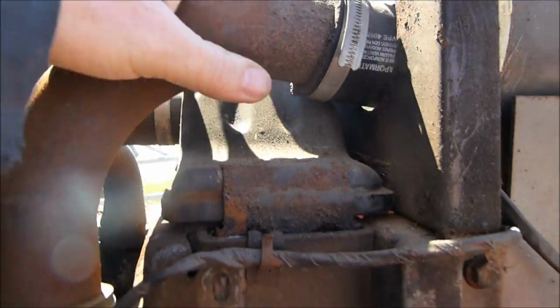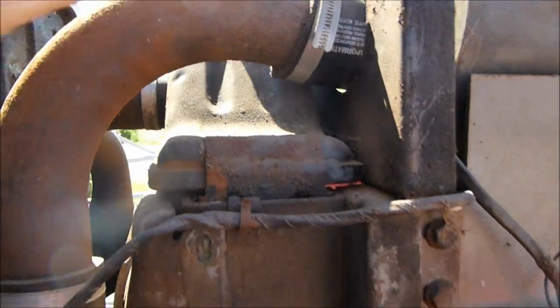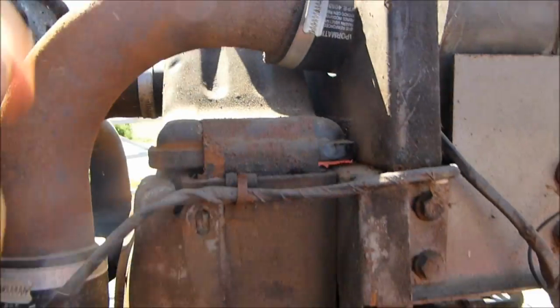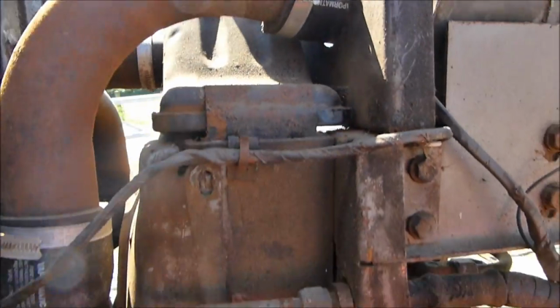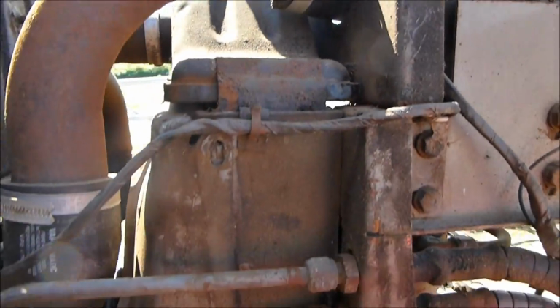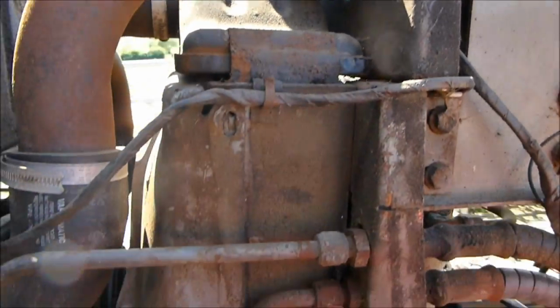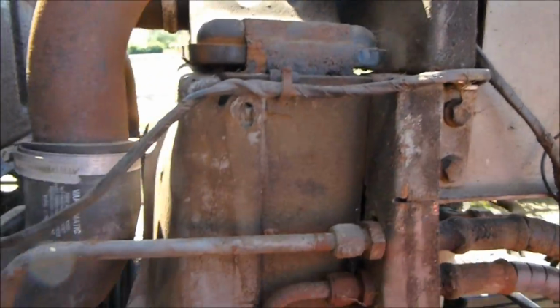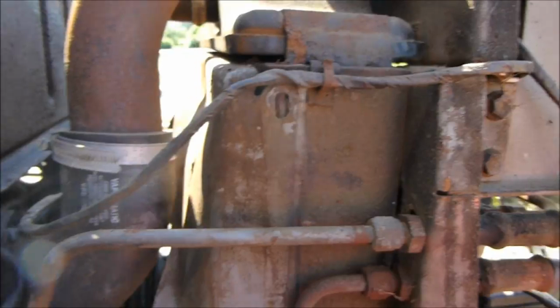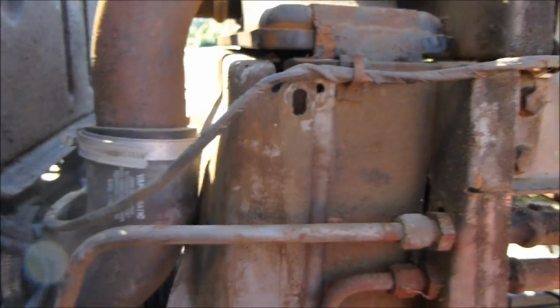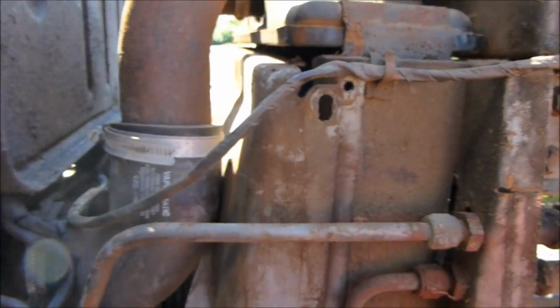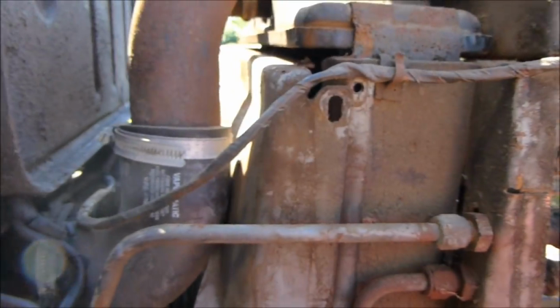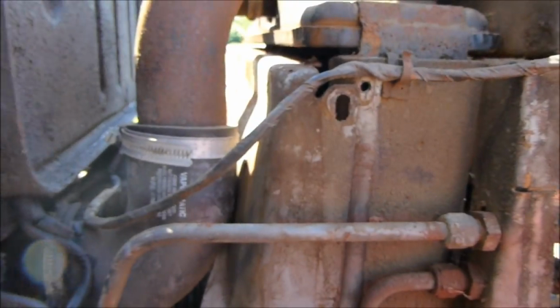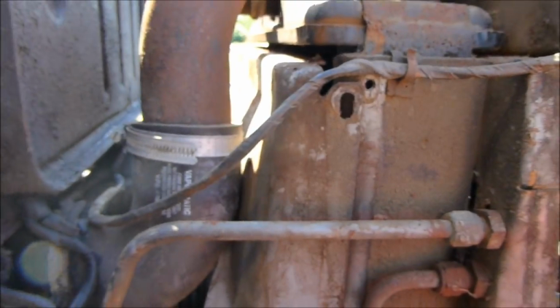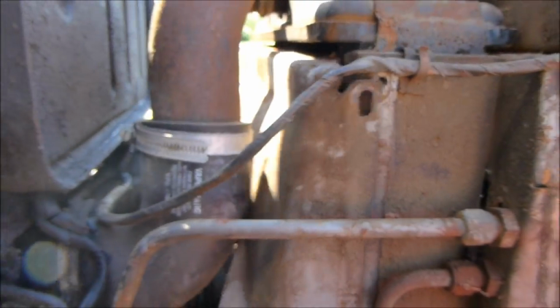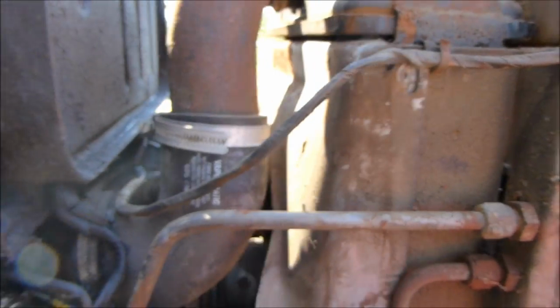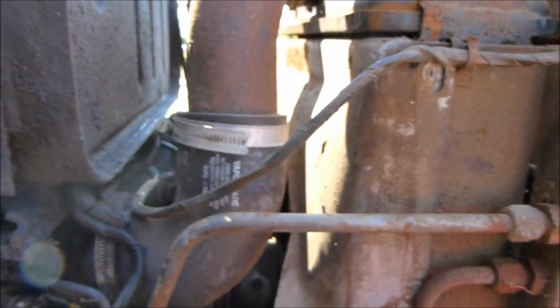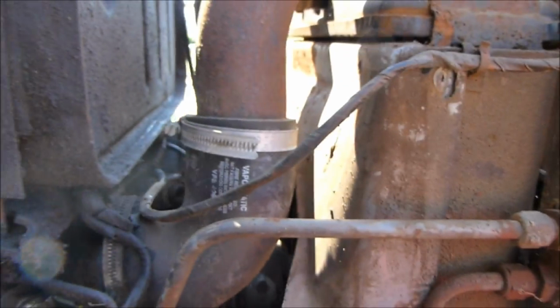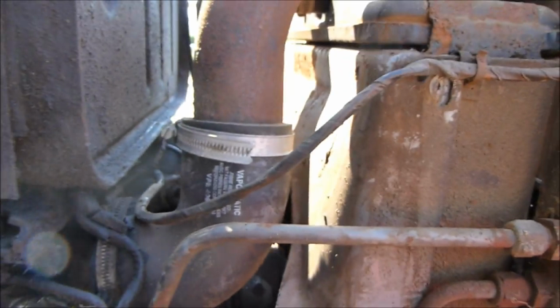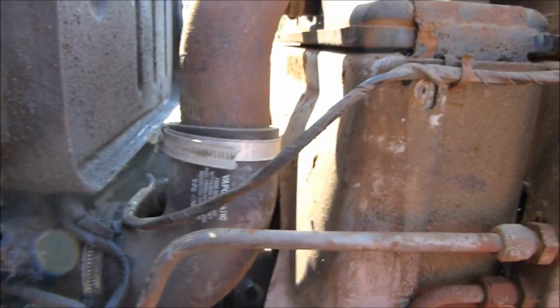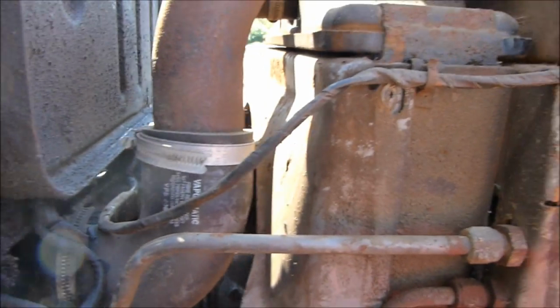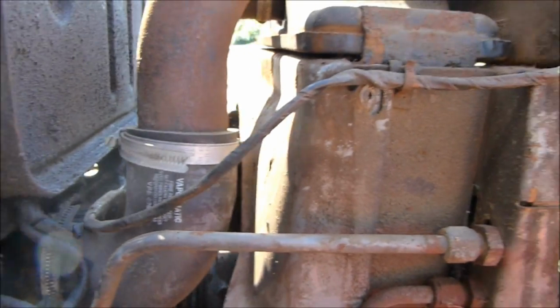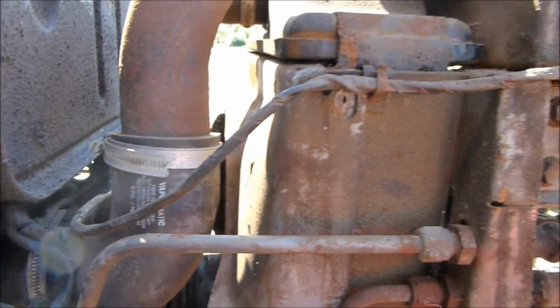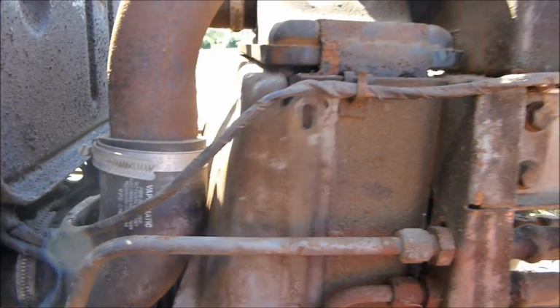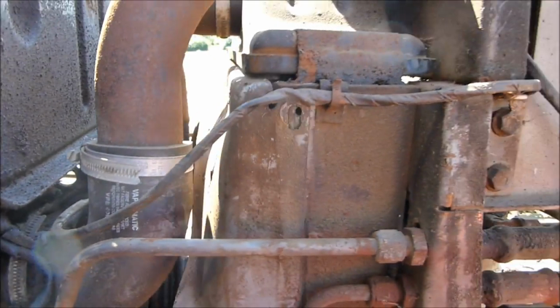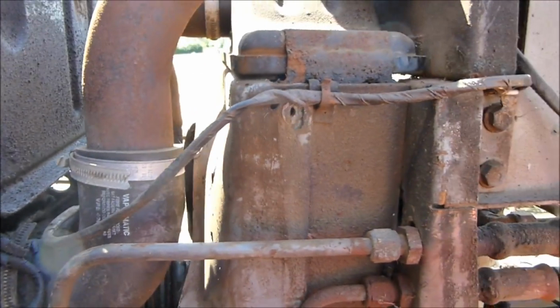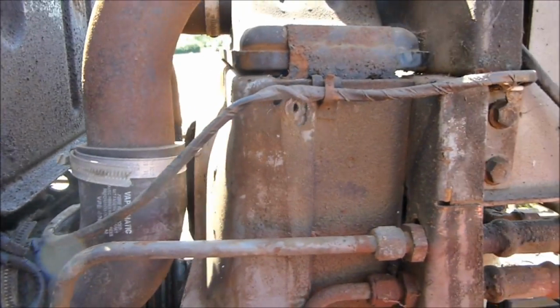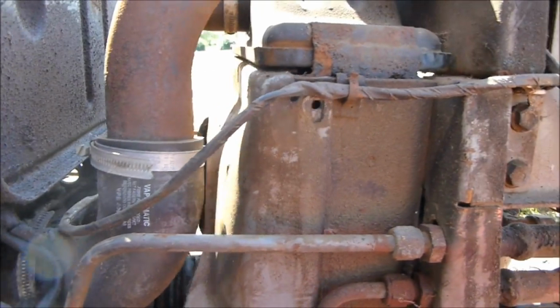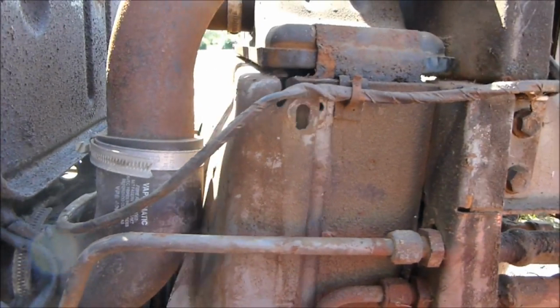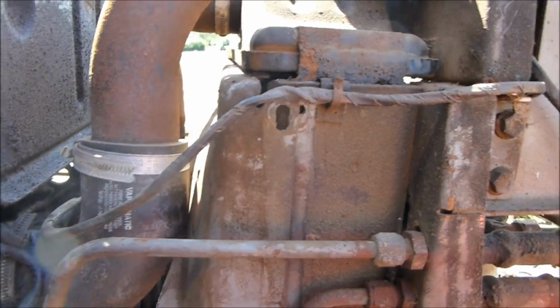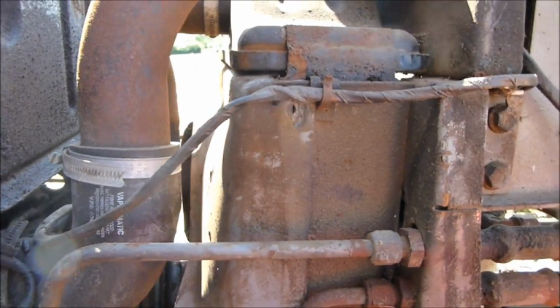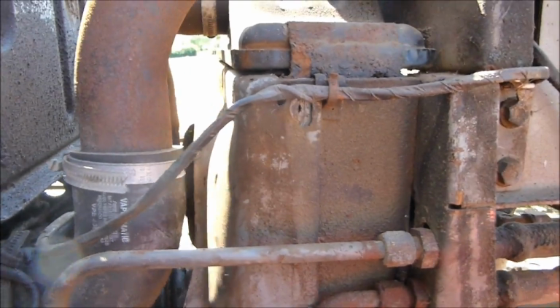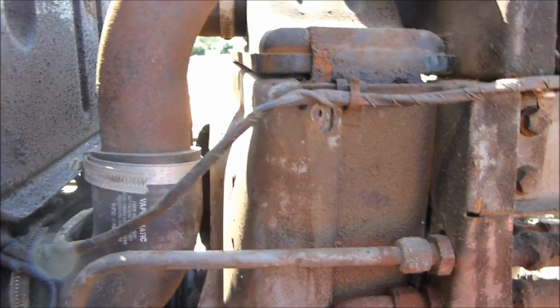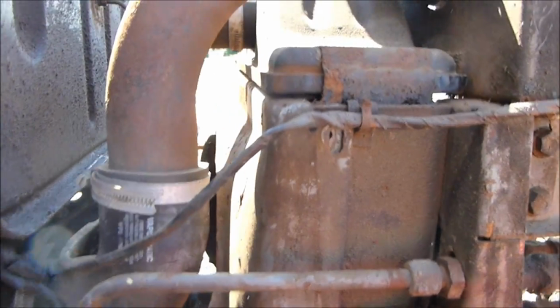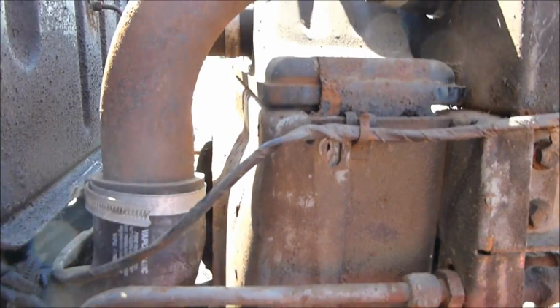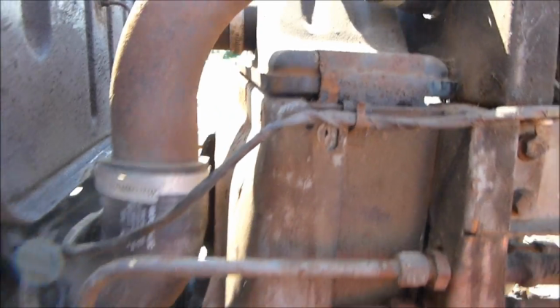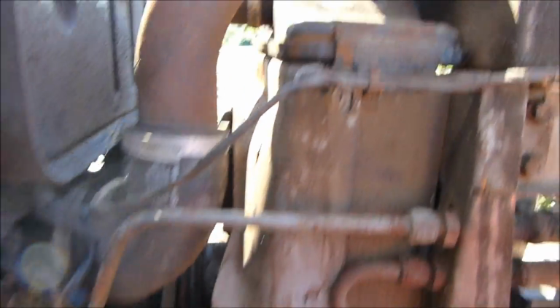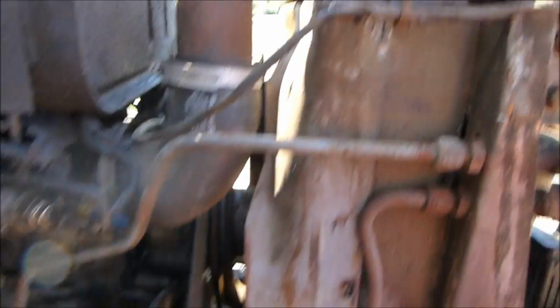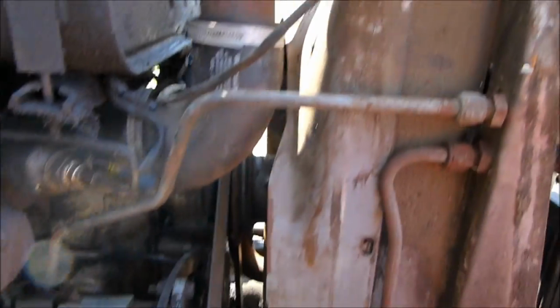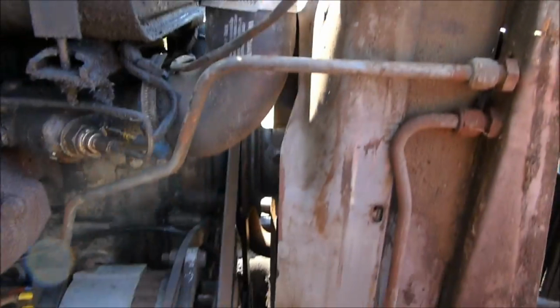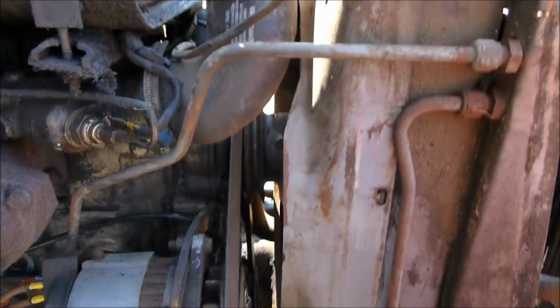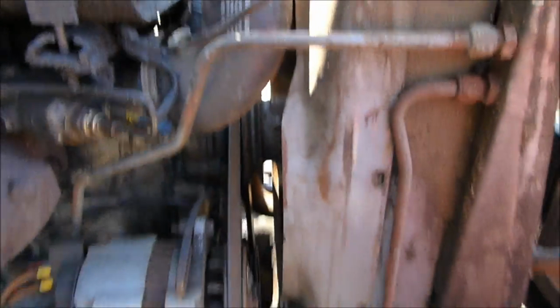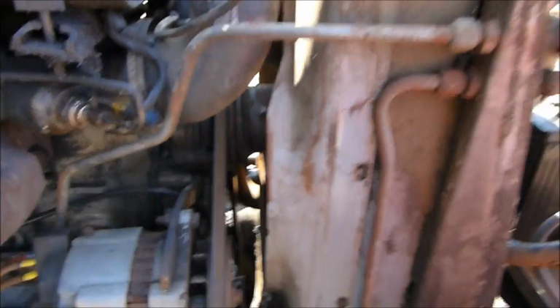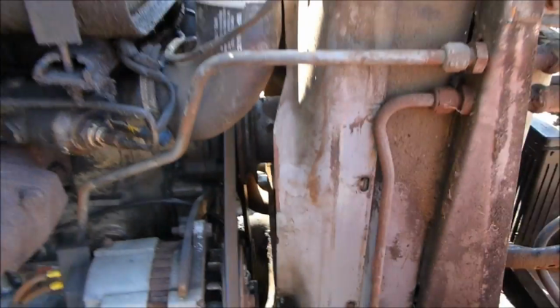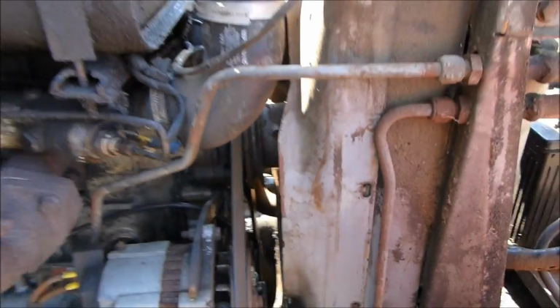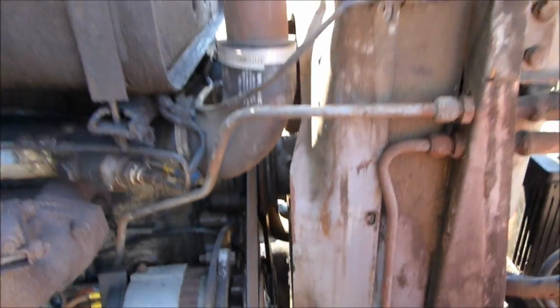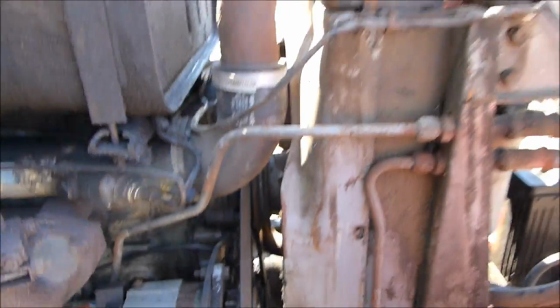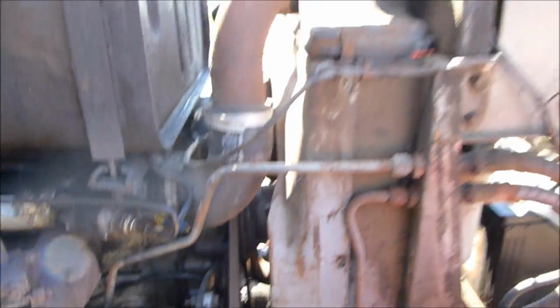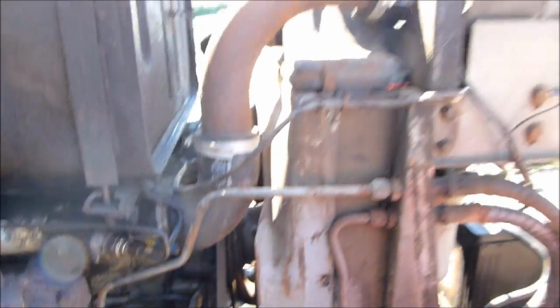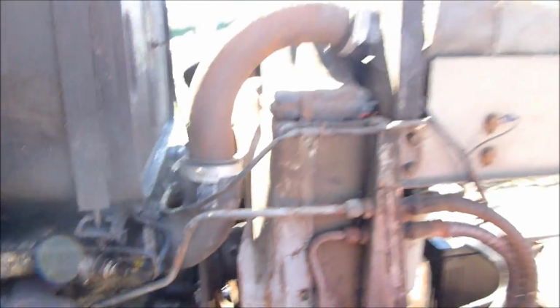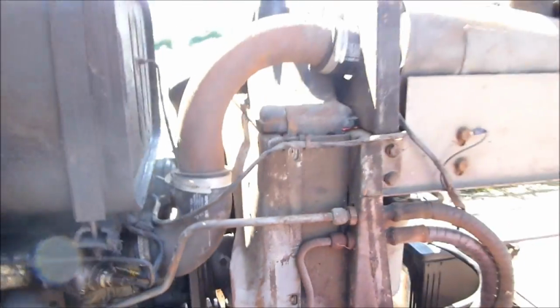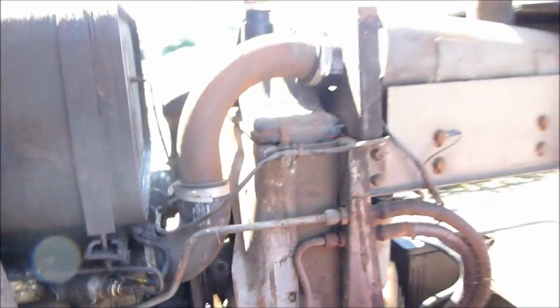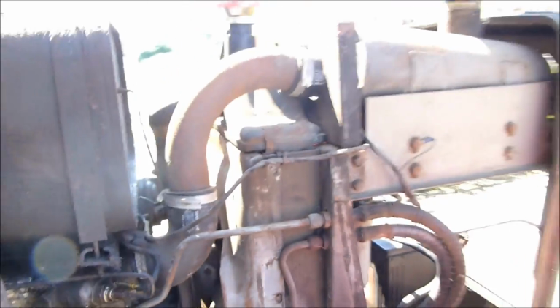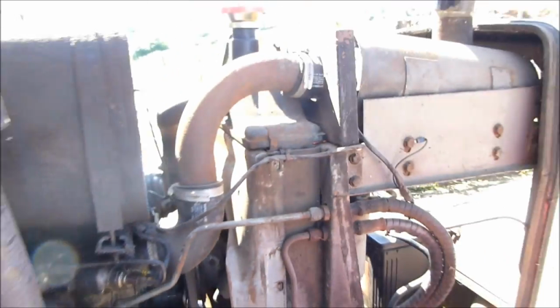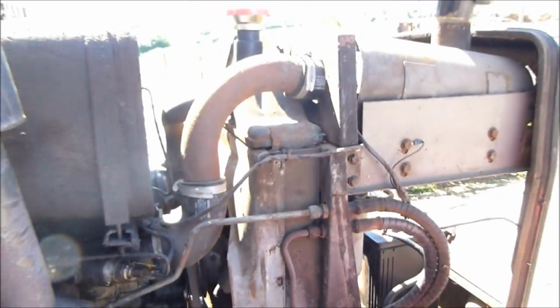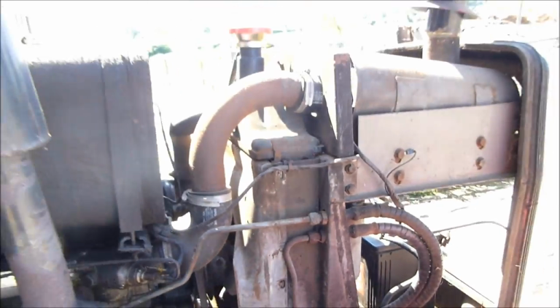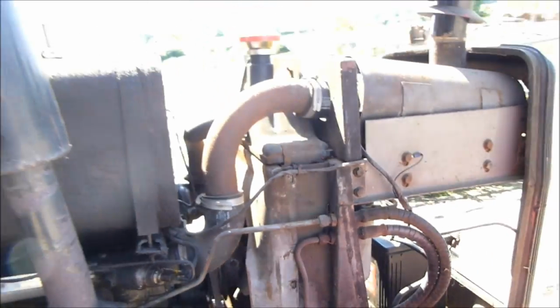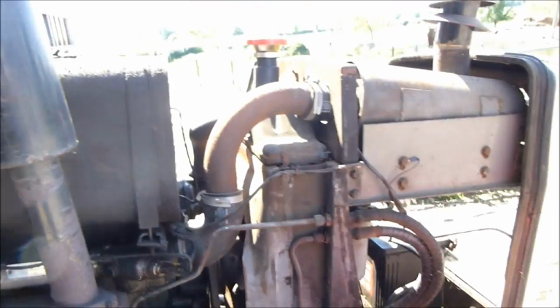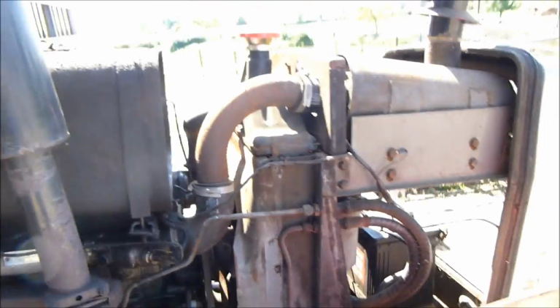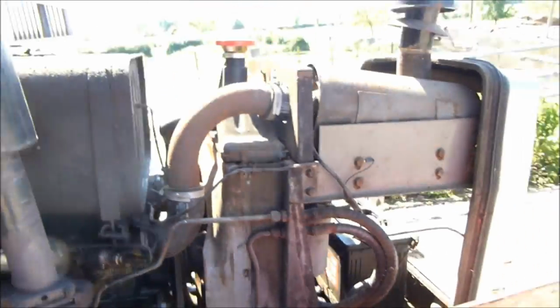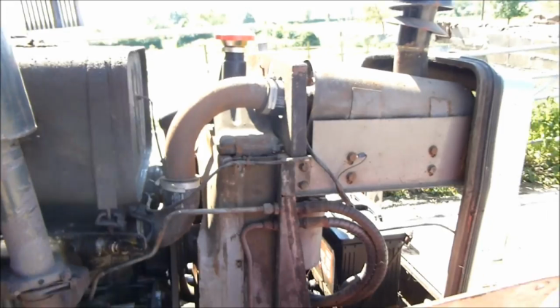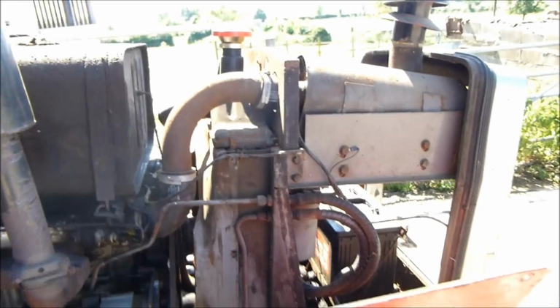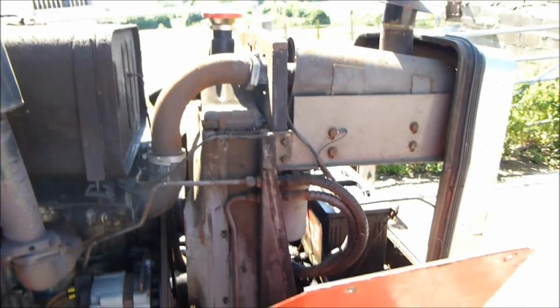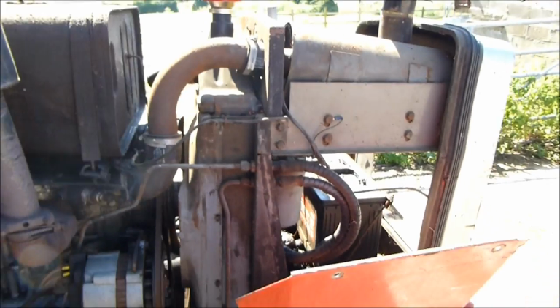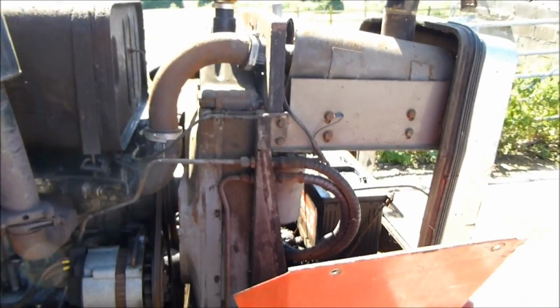Swing that back, then this grille's got to go back. So it's basically a lot of fiddling around, and we'll see how we get on.